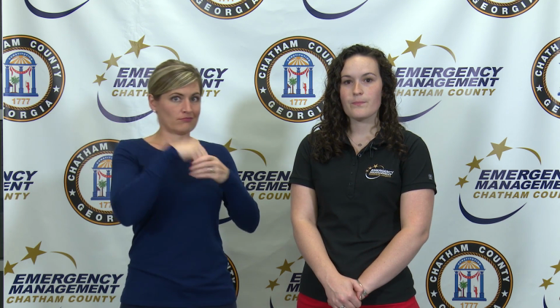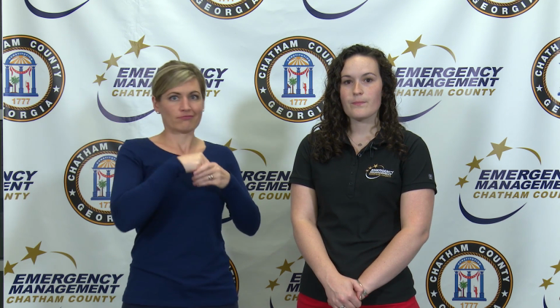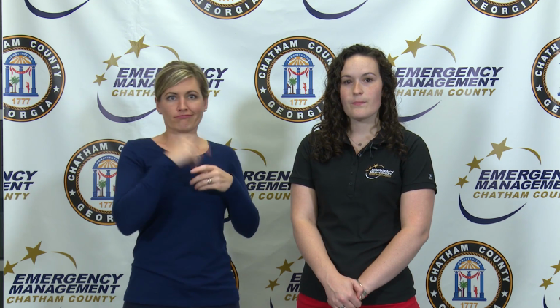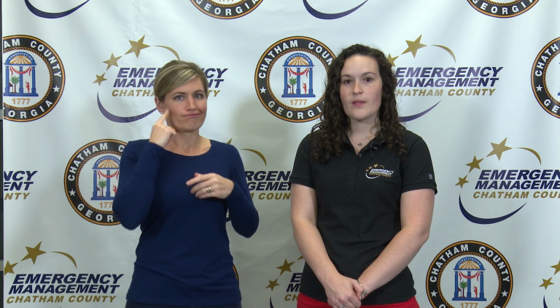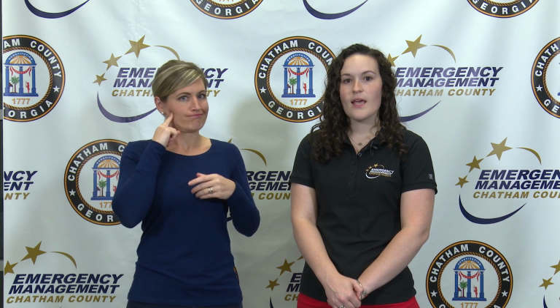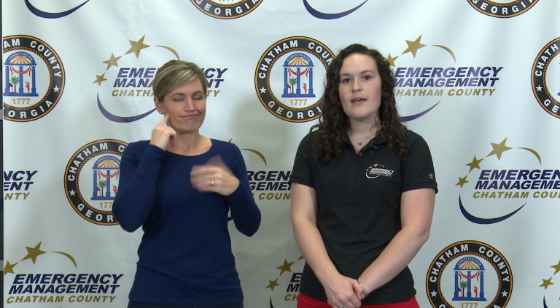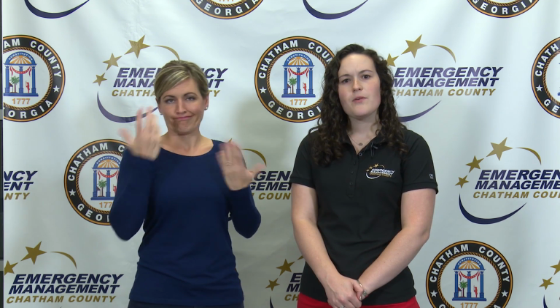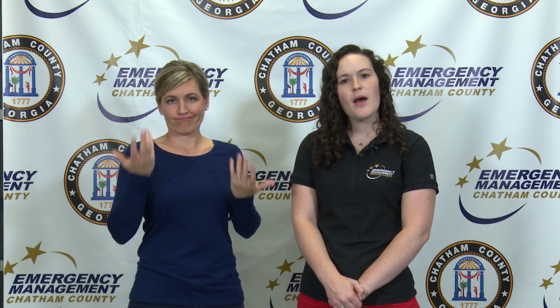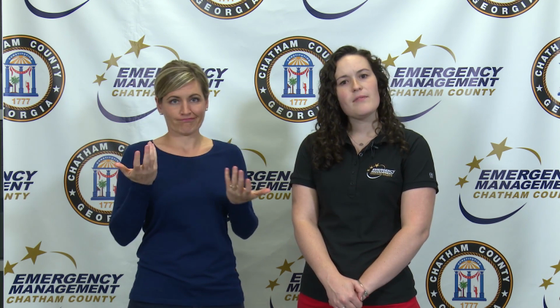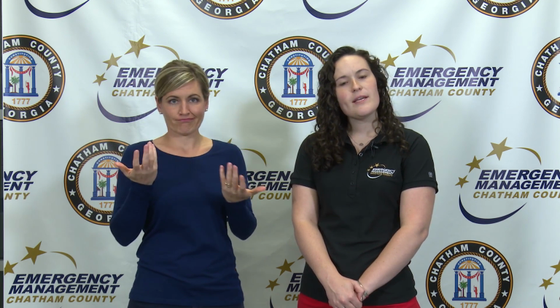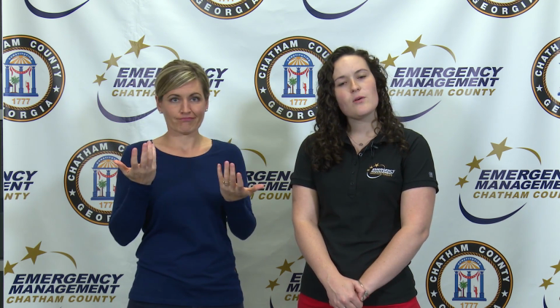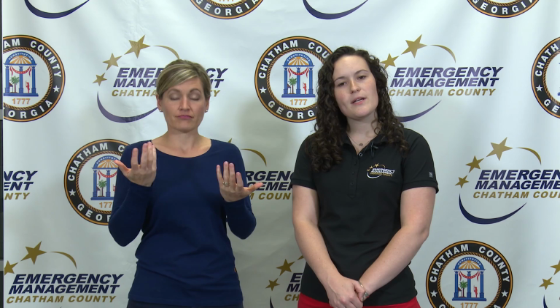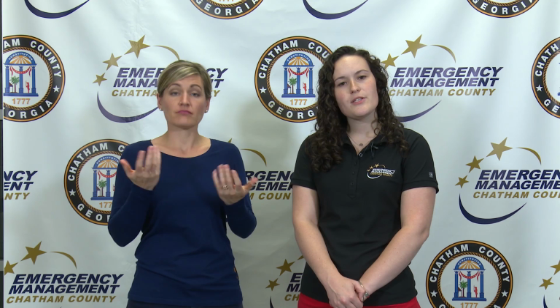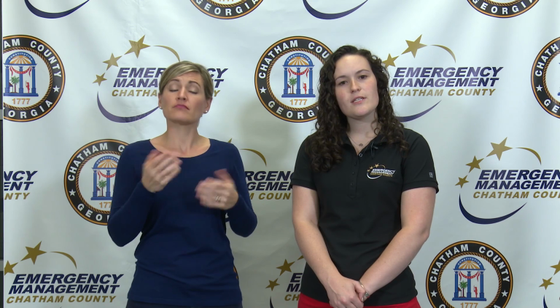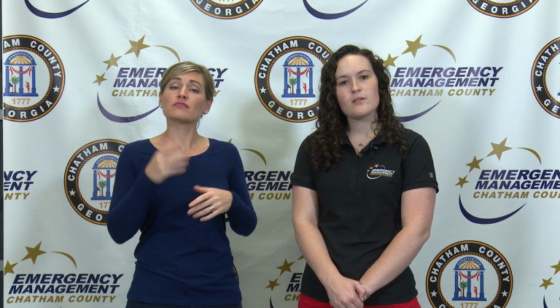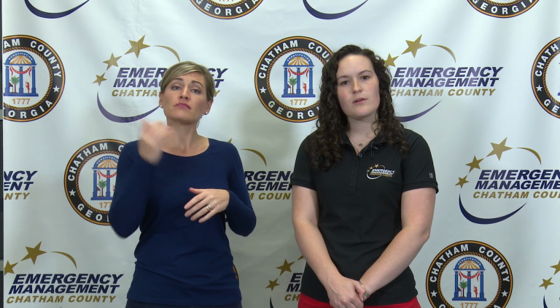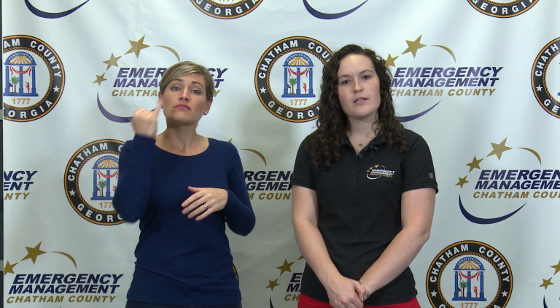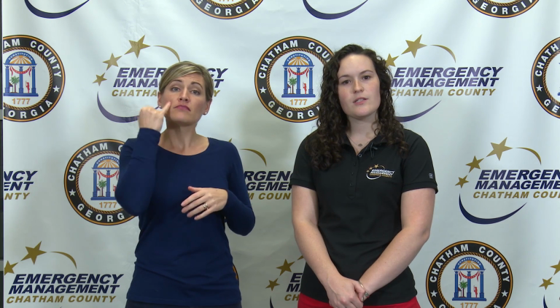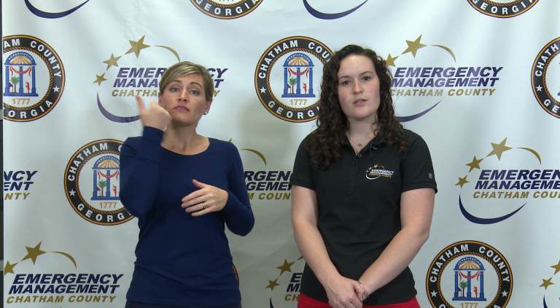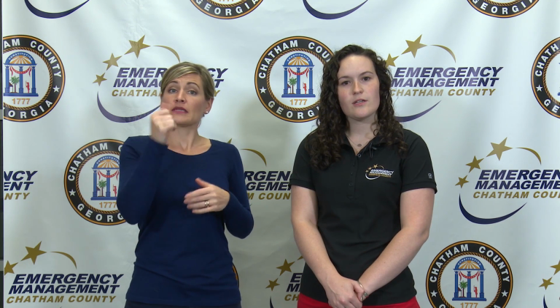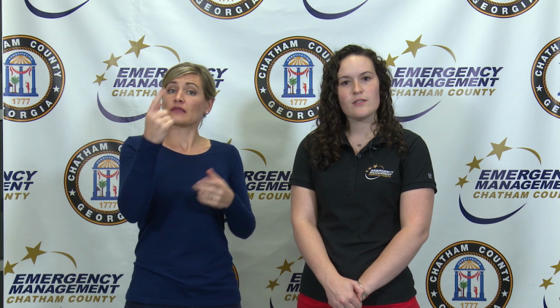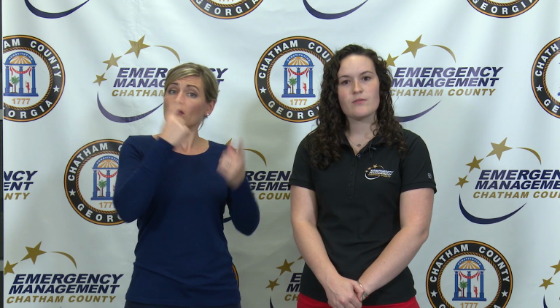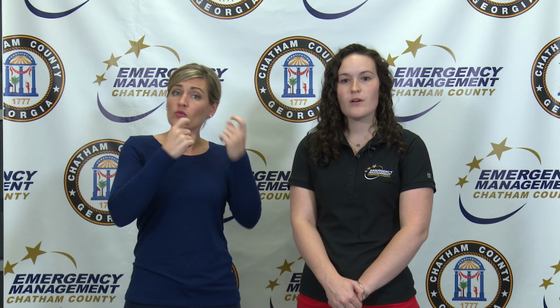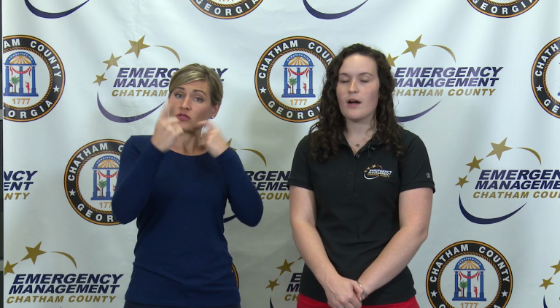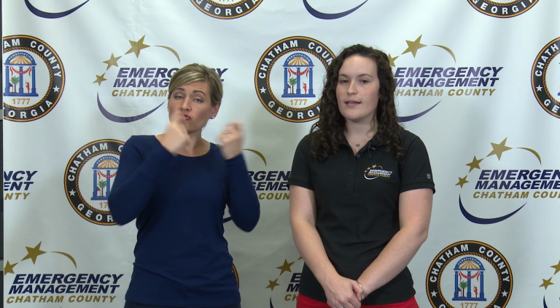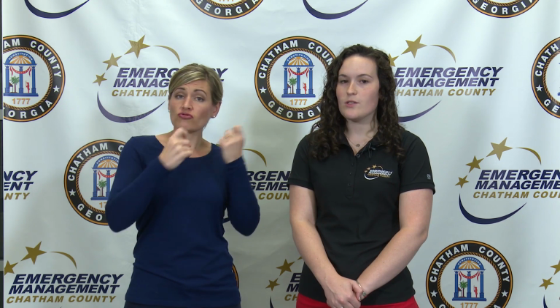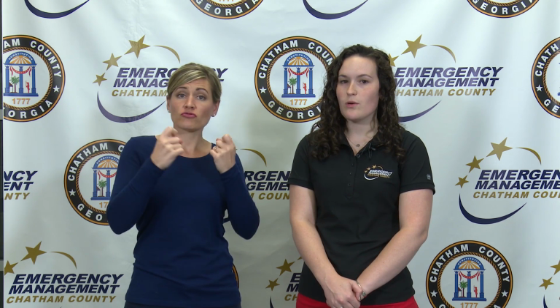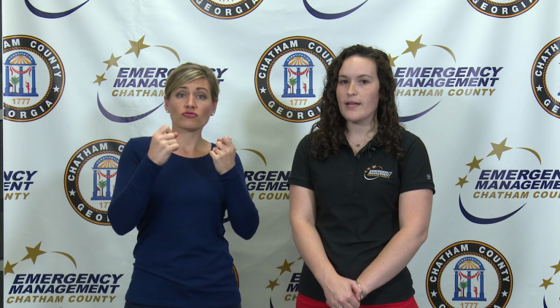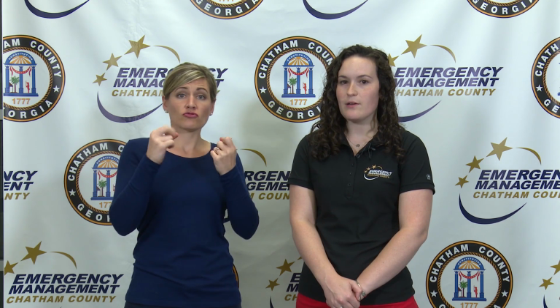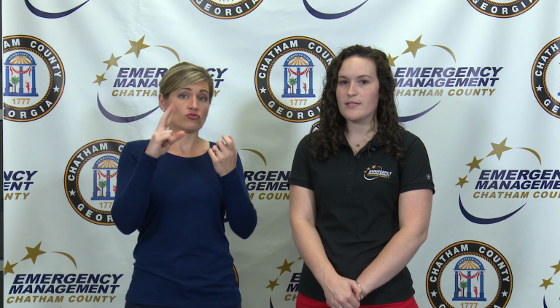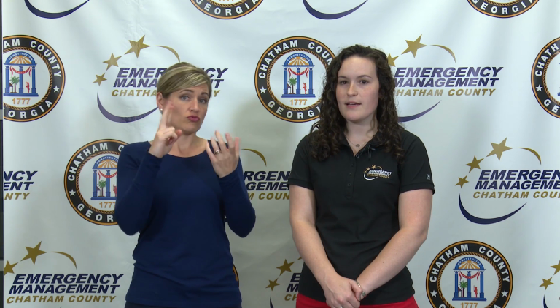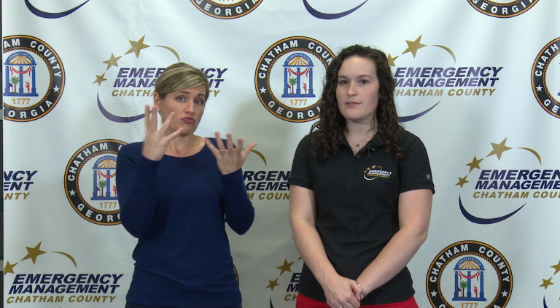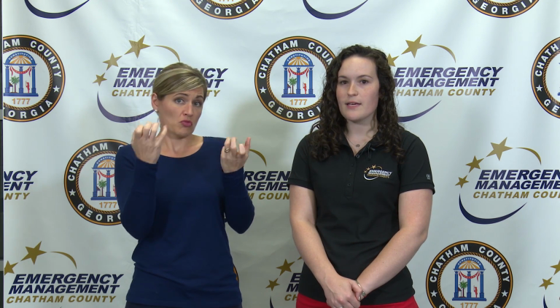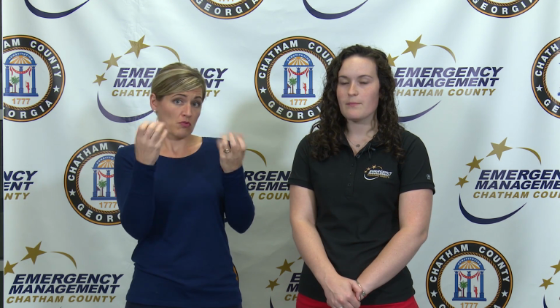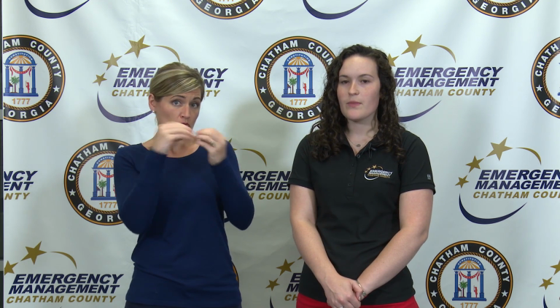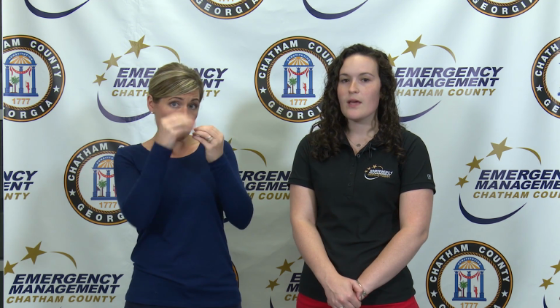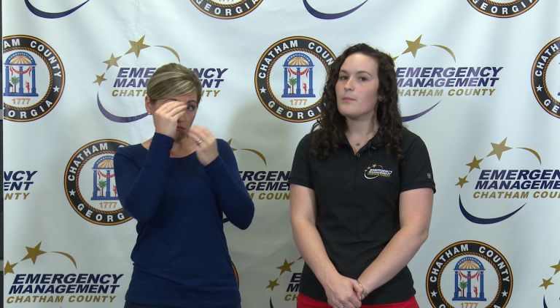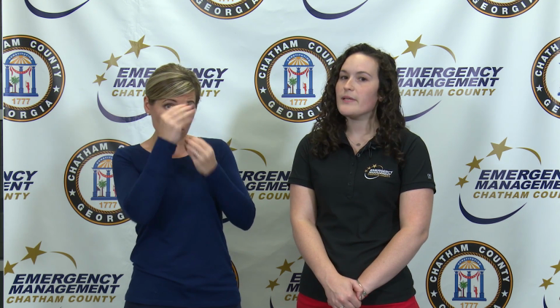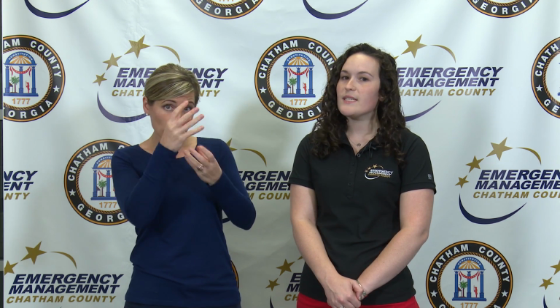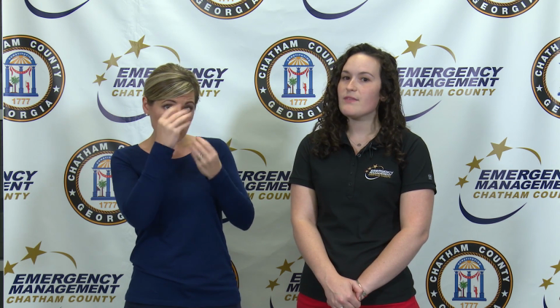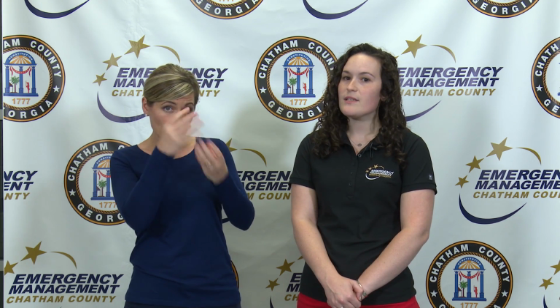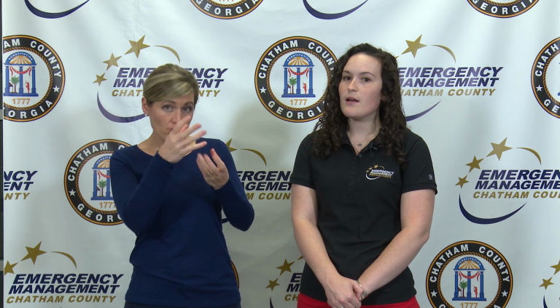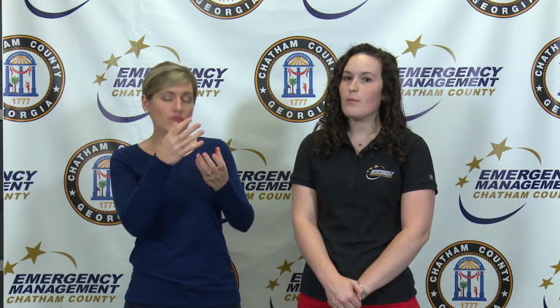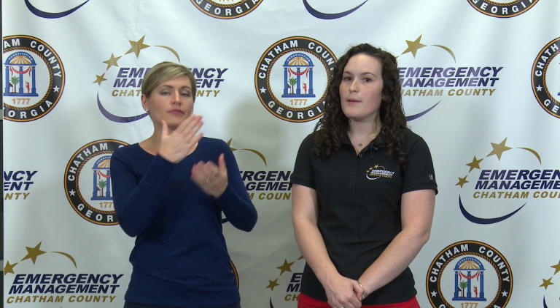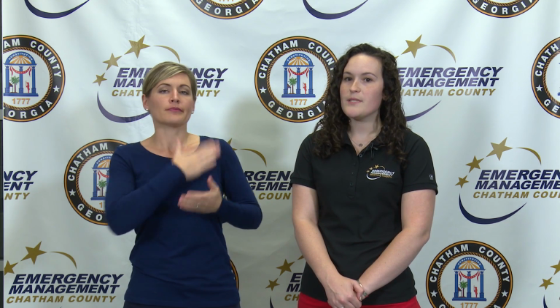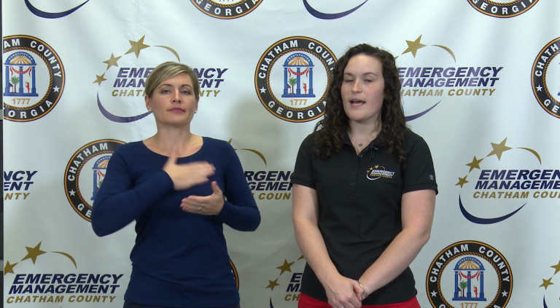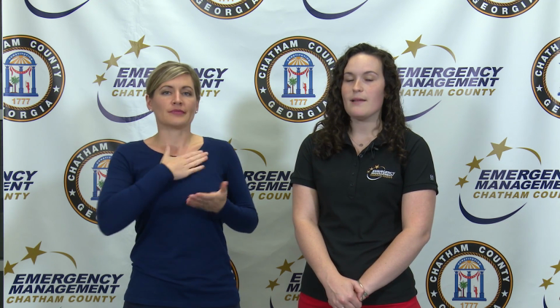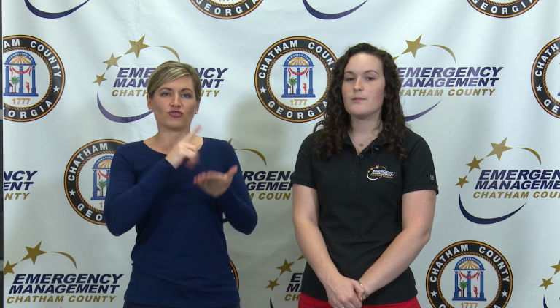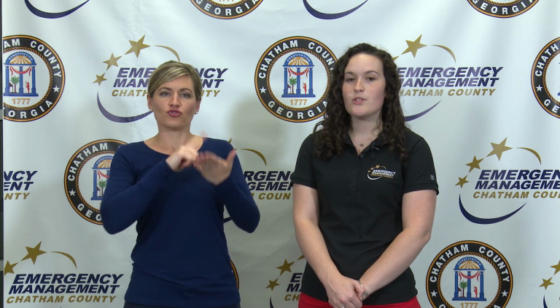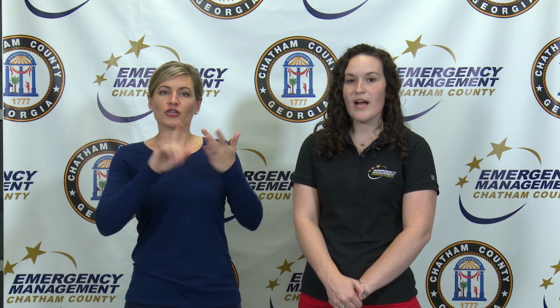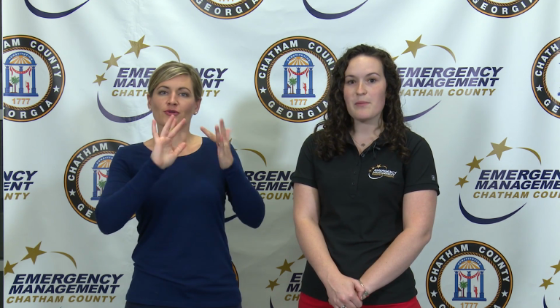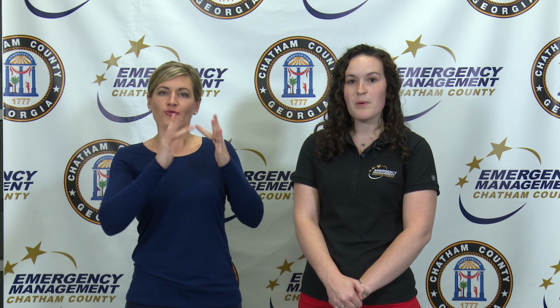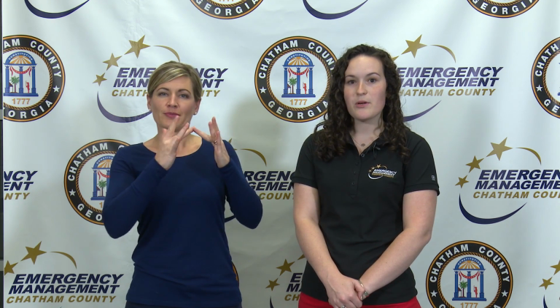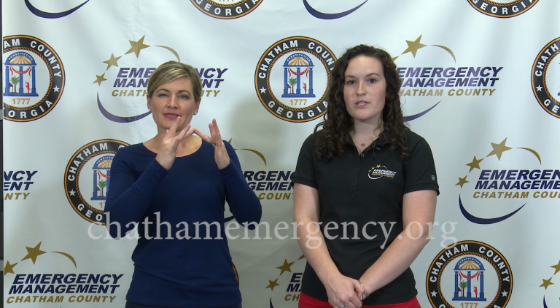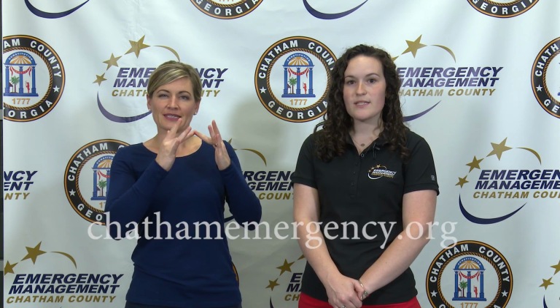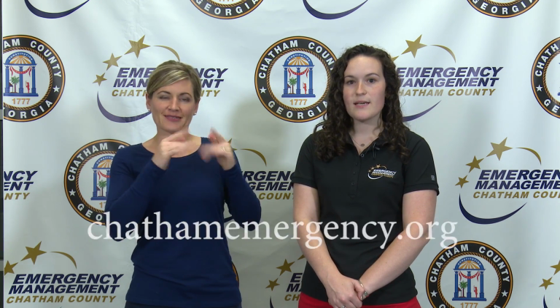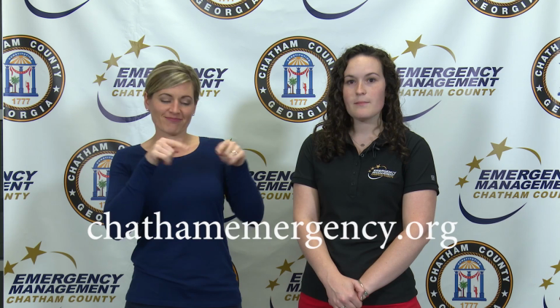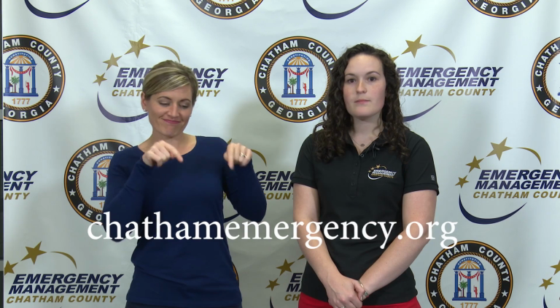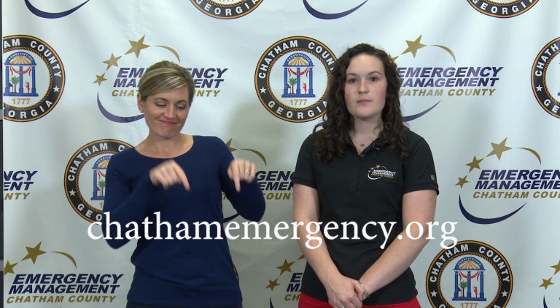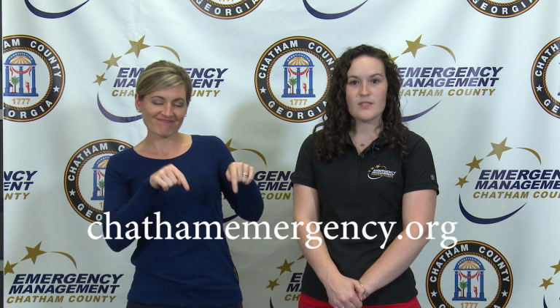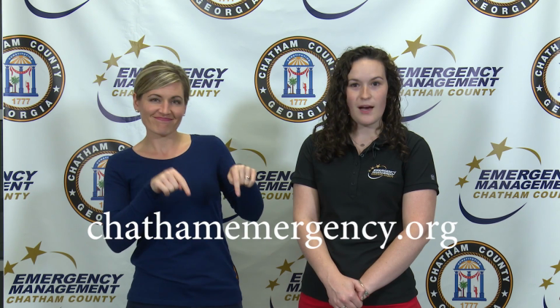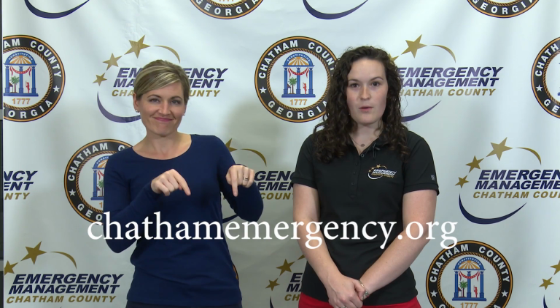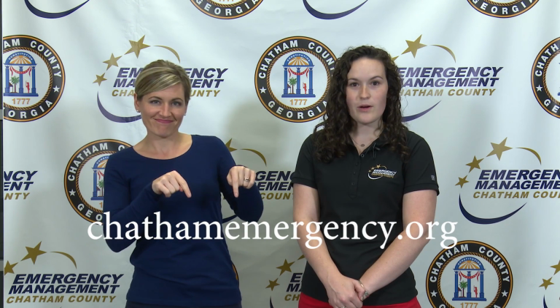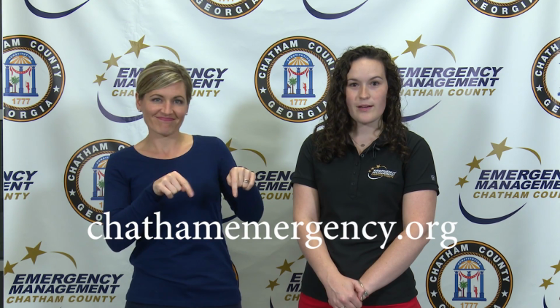If you have any questions or concerns regarding tornado safety, please visit our website, ChathamEmergency.org.